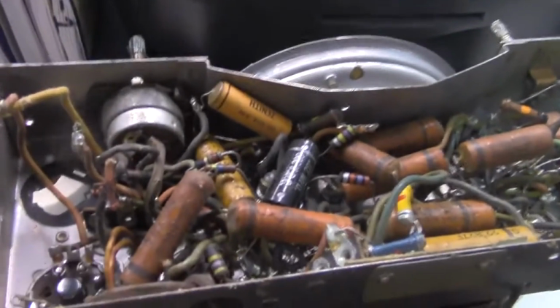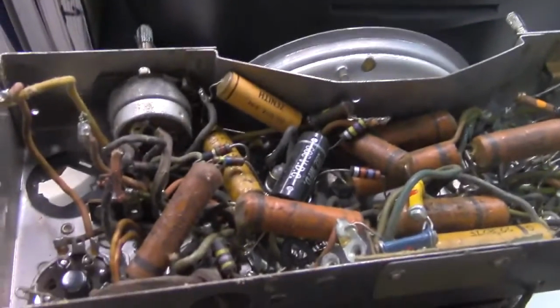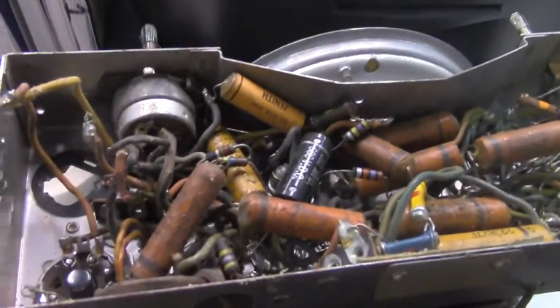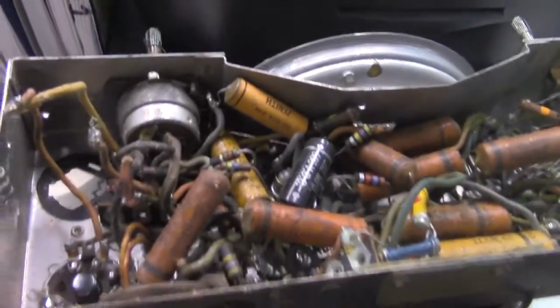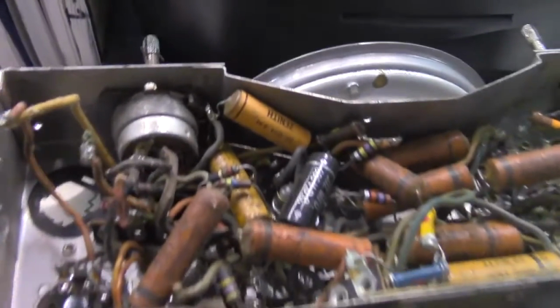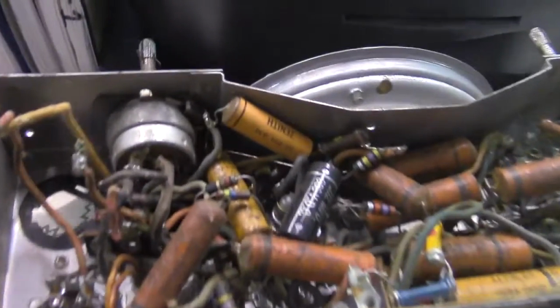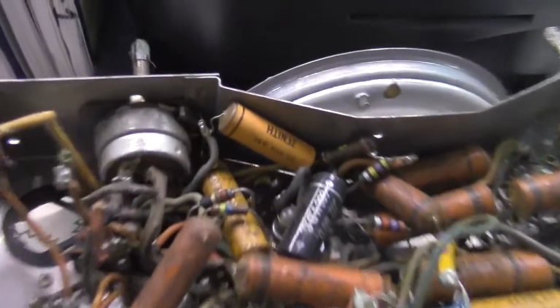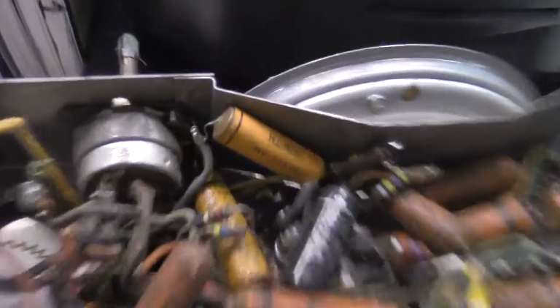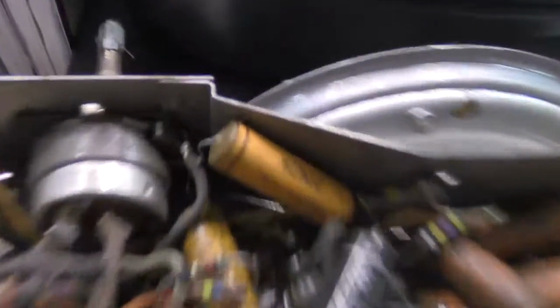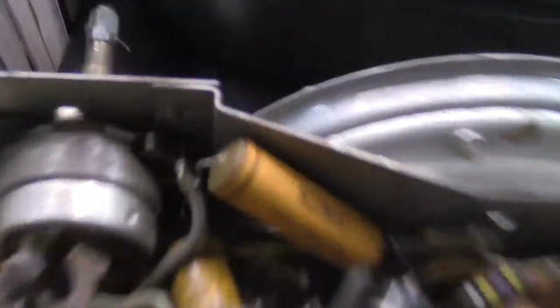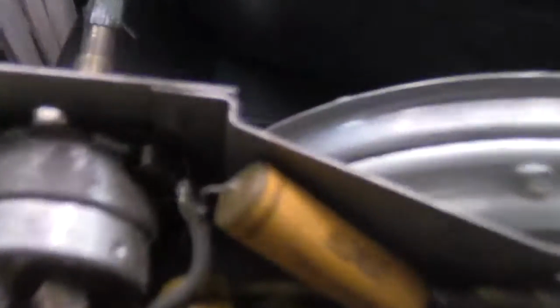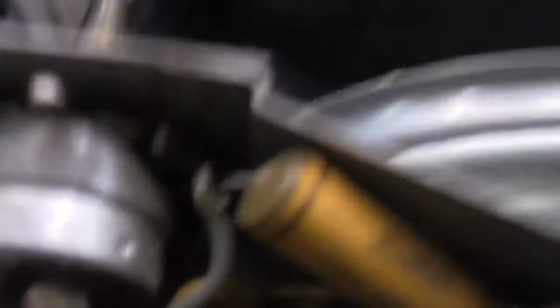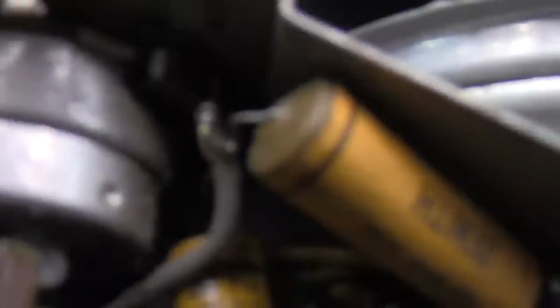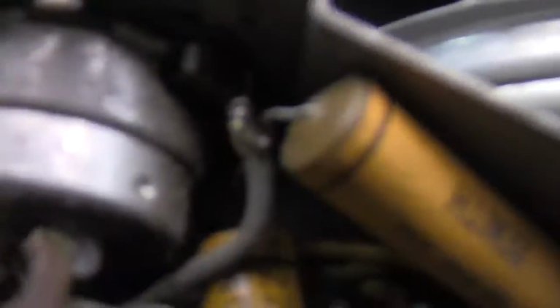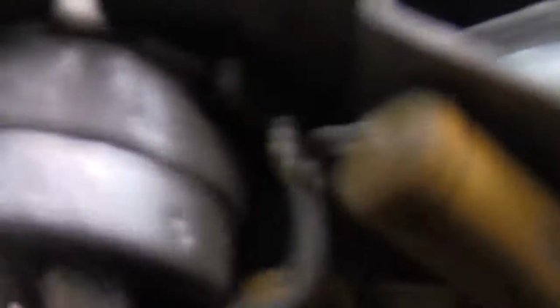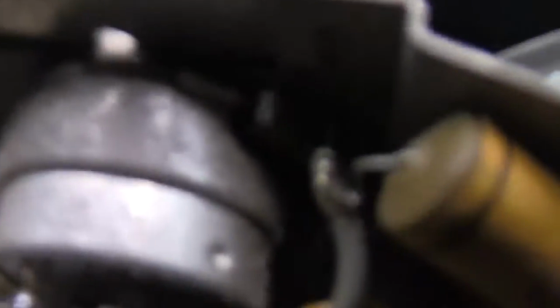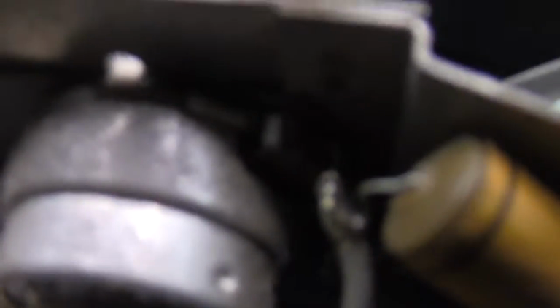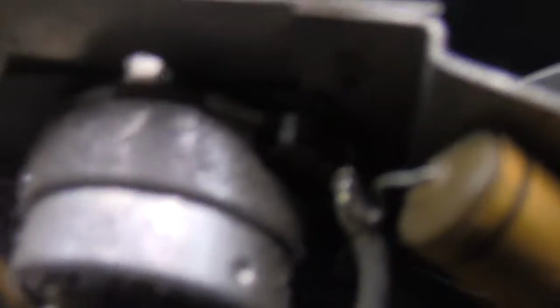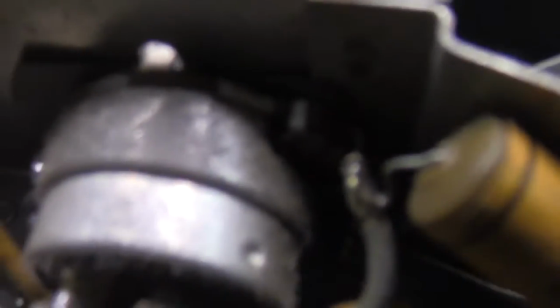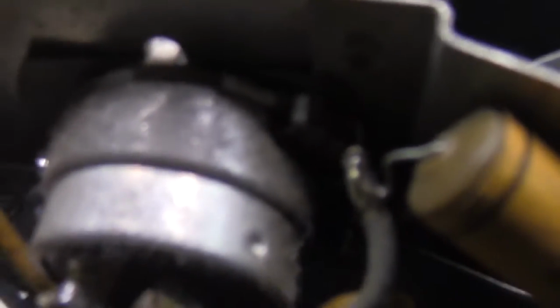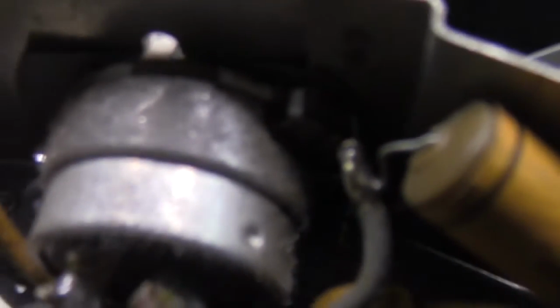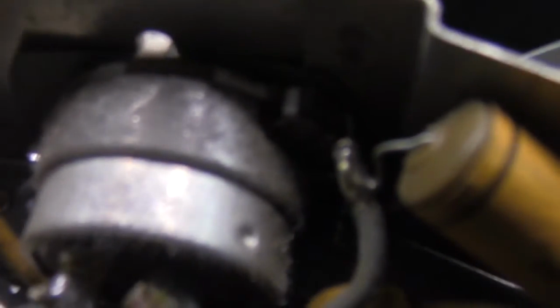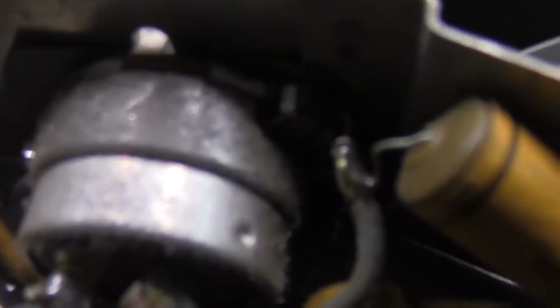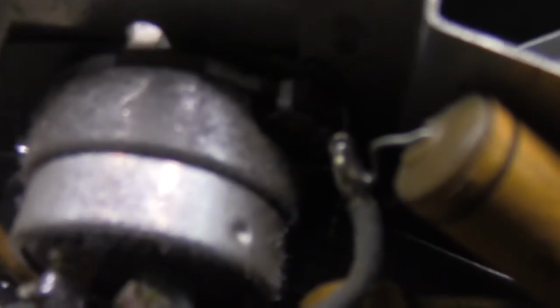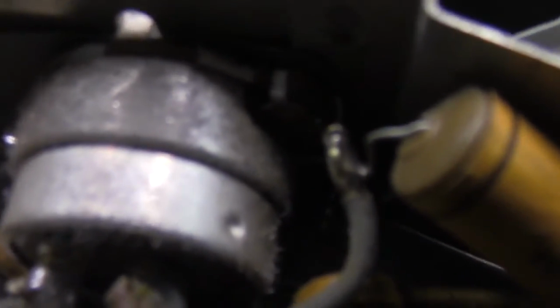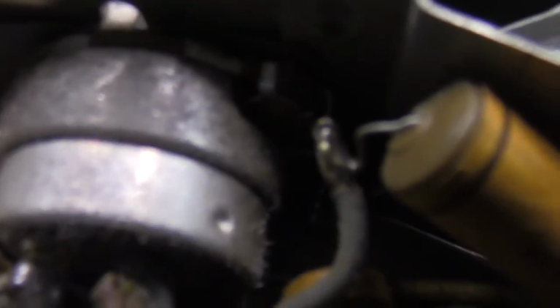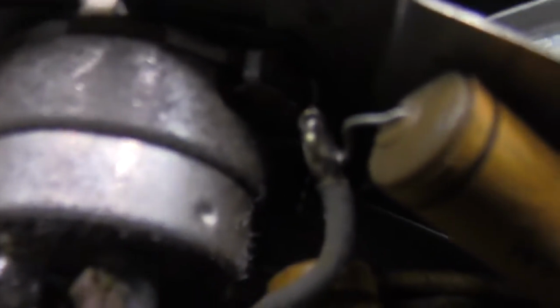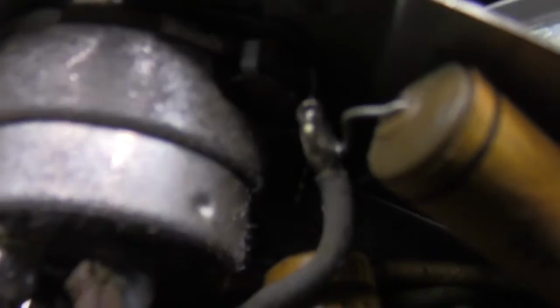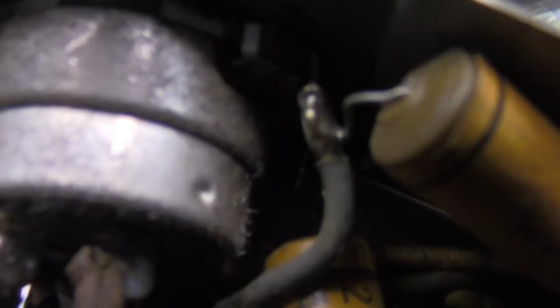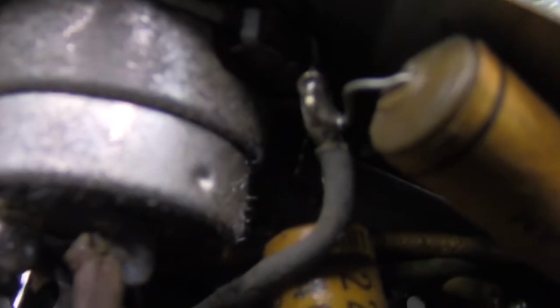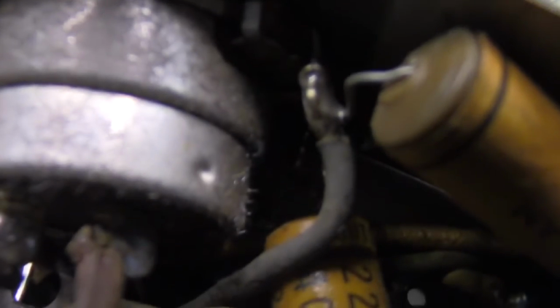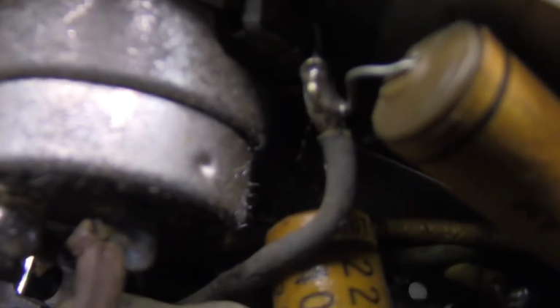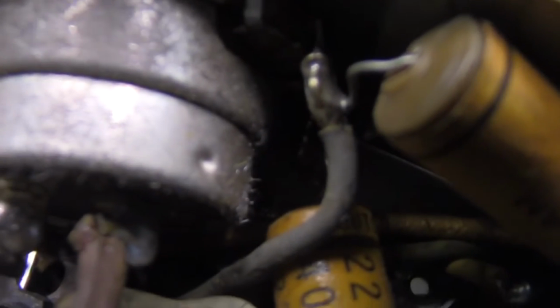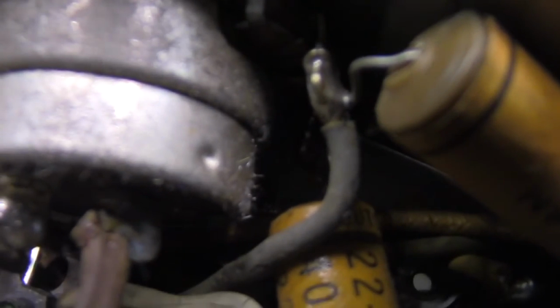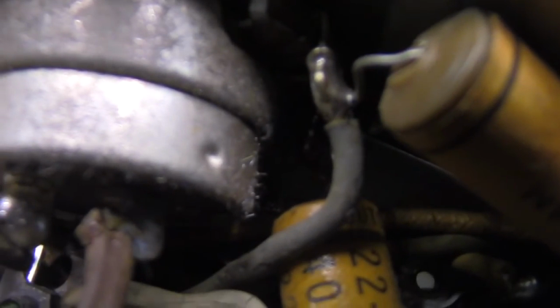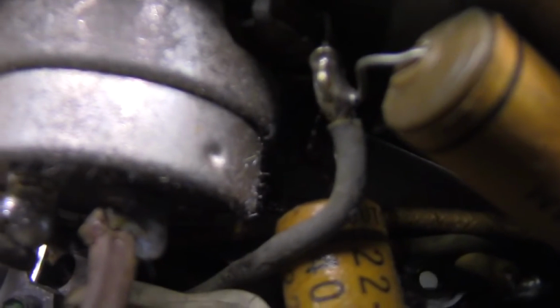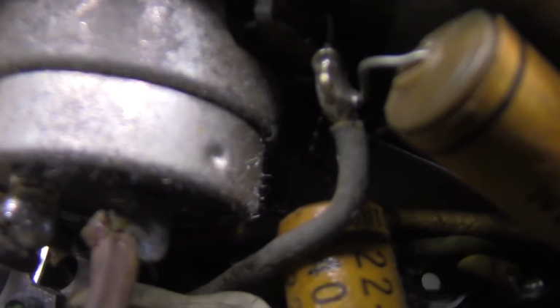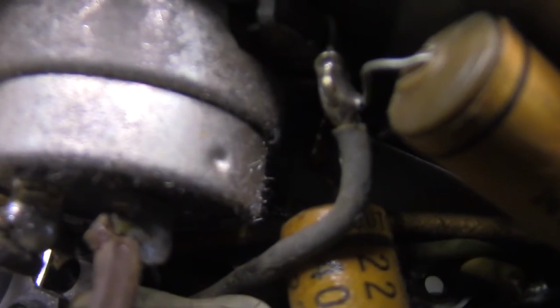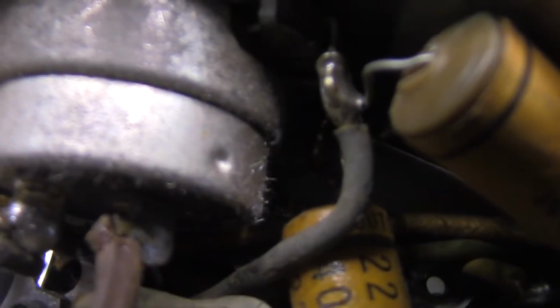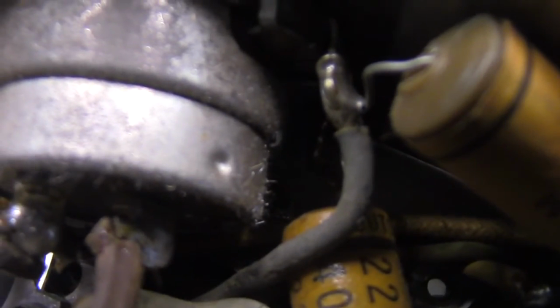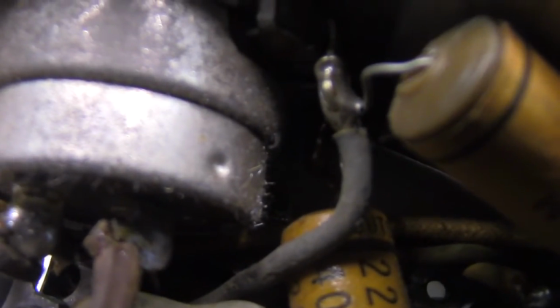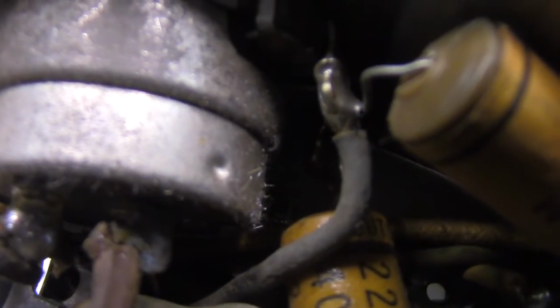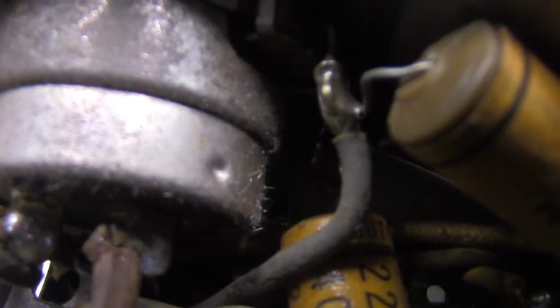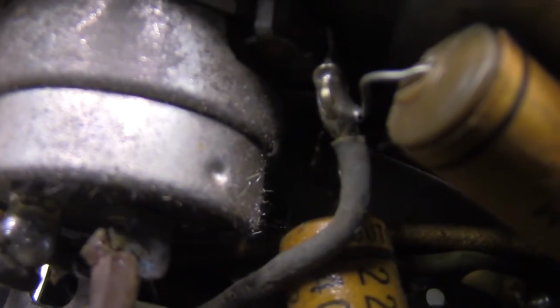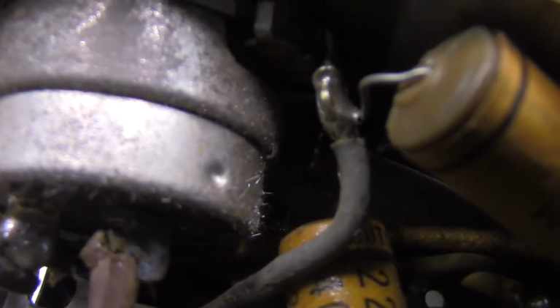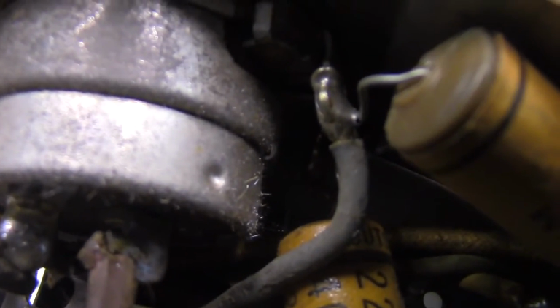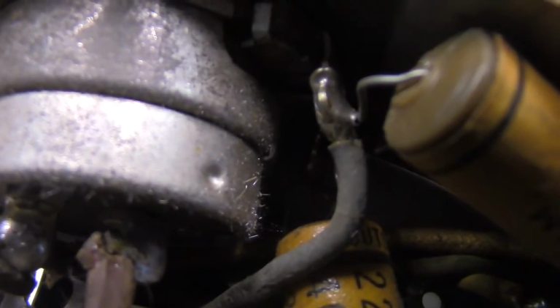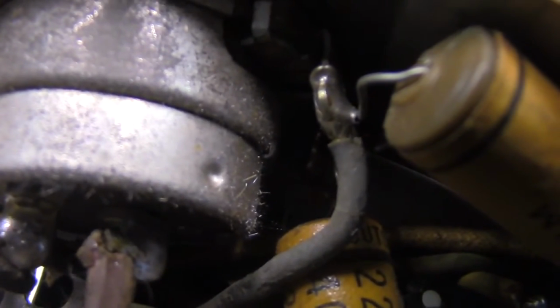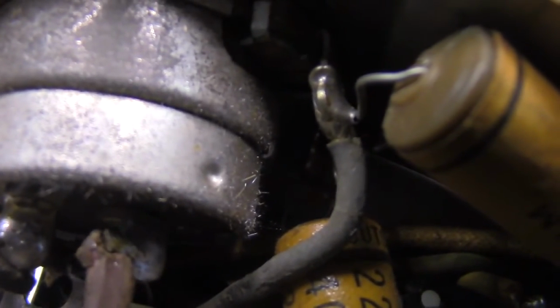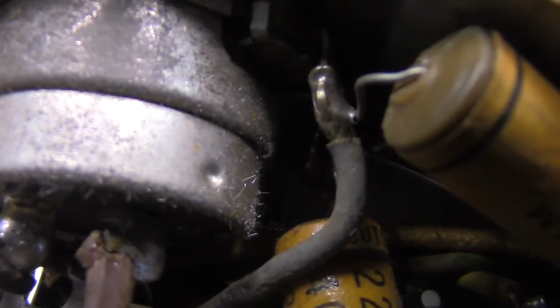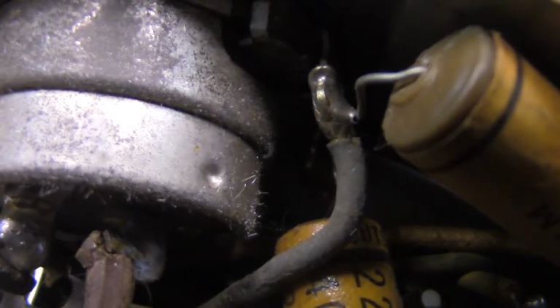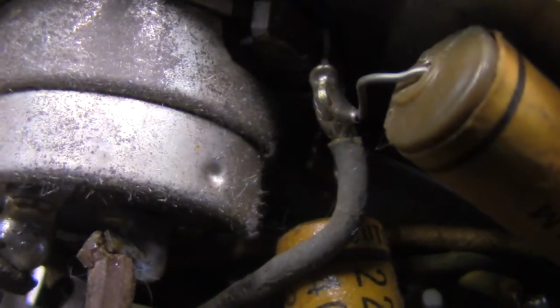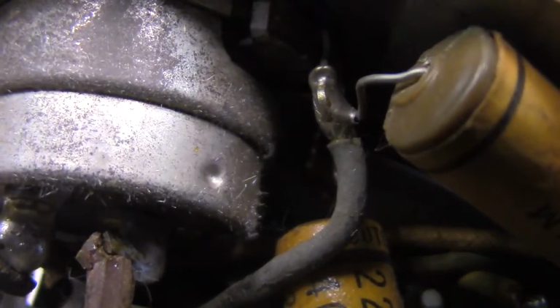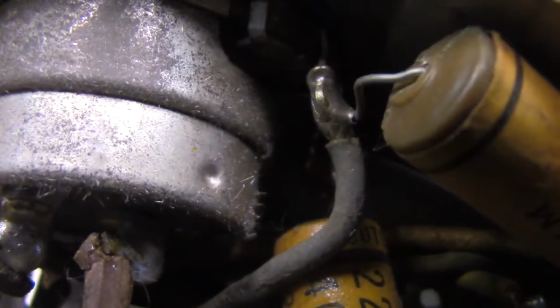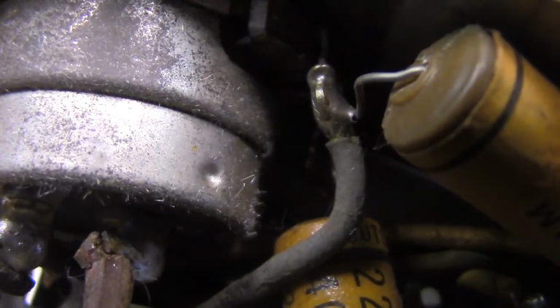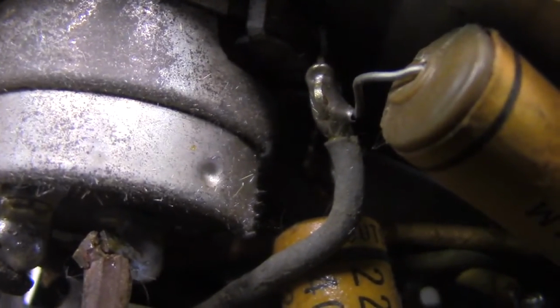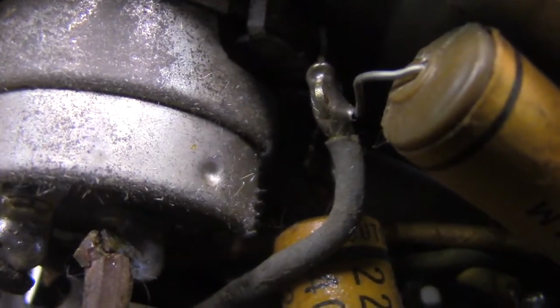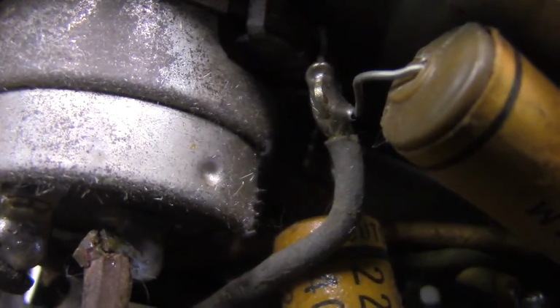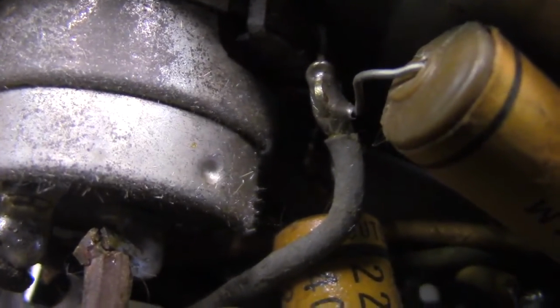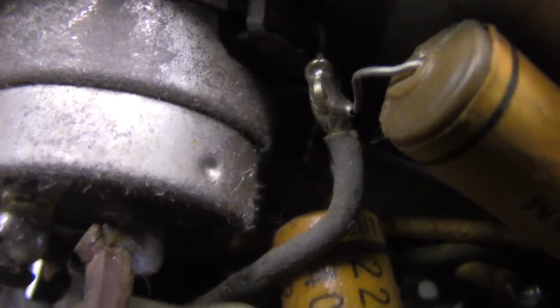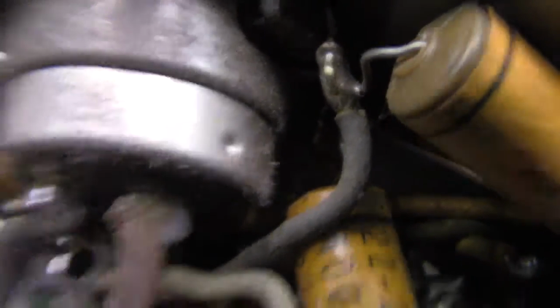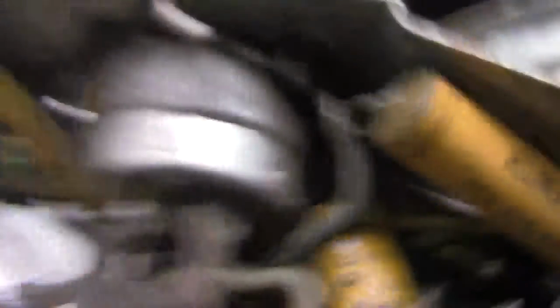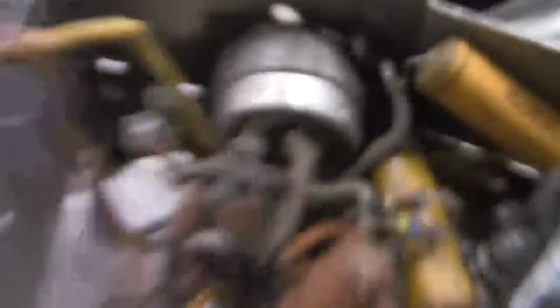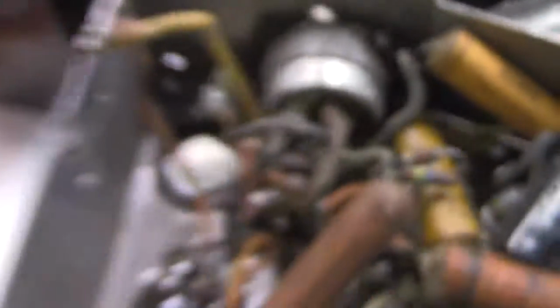I just thought I'd show you that. It's kind of interesting — these little things you see when you're noodling around inside here.